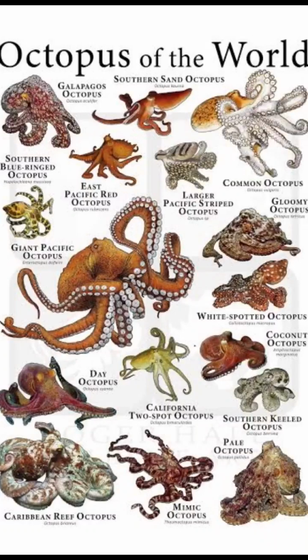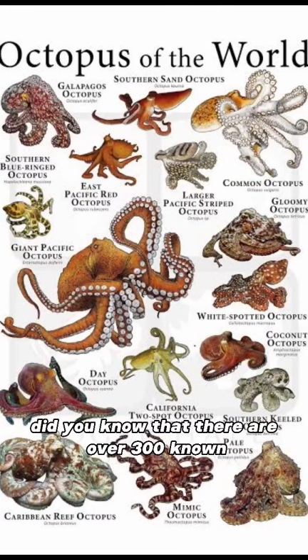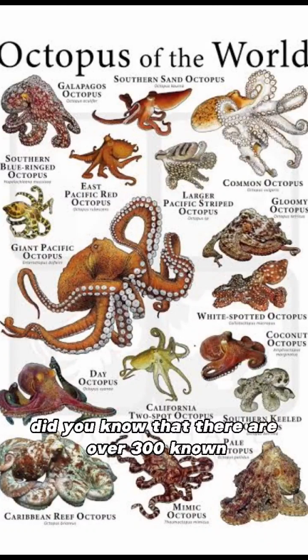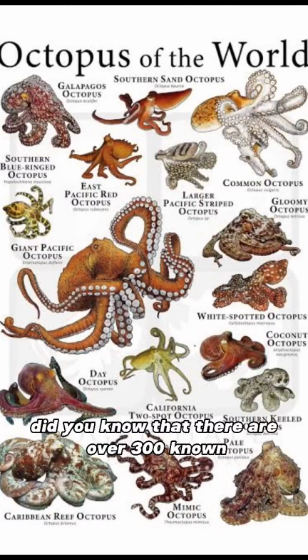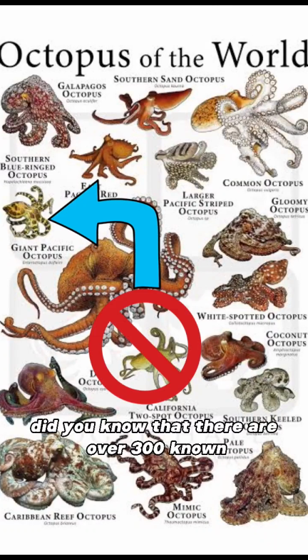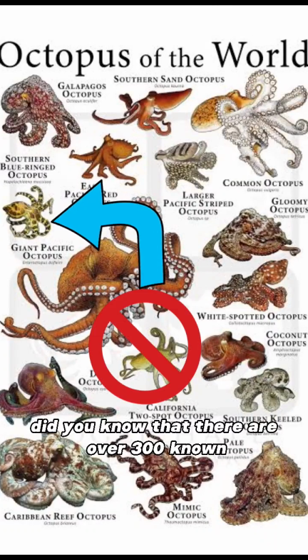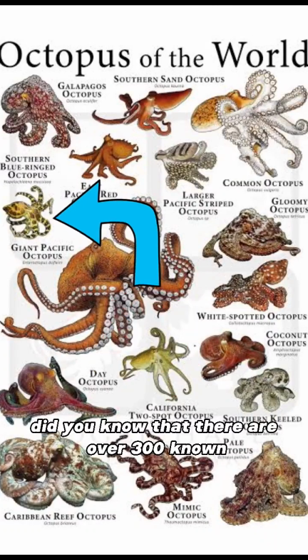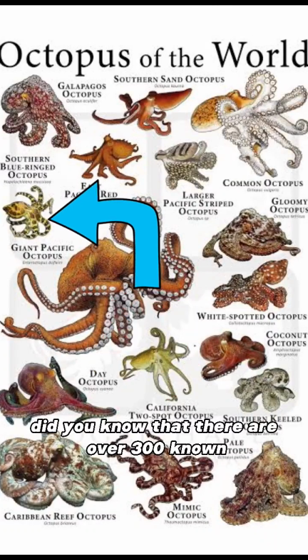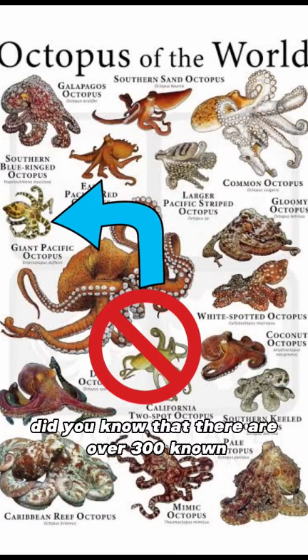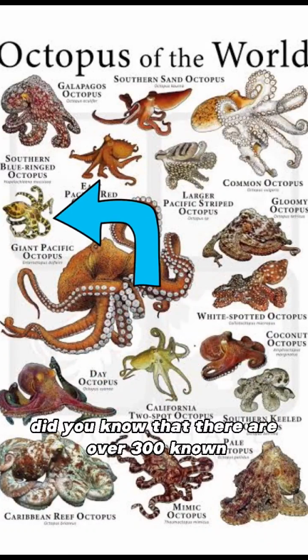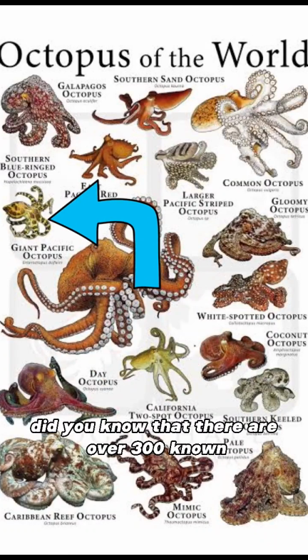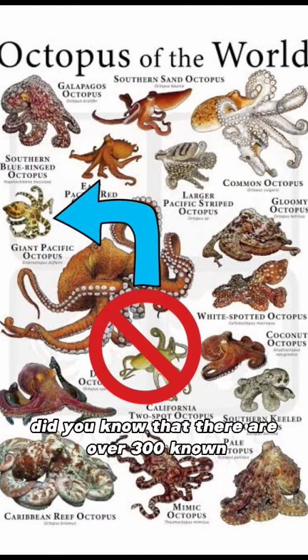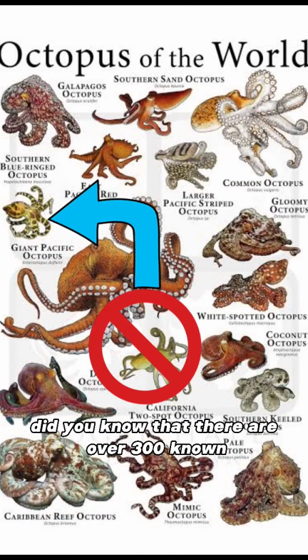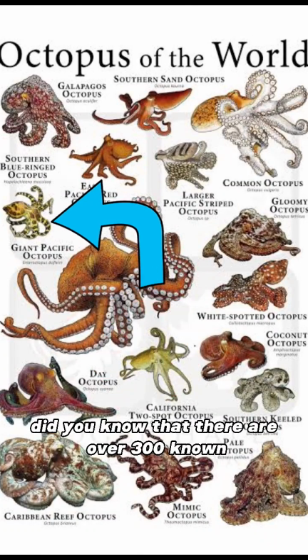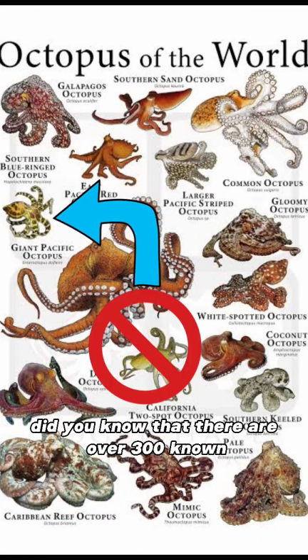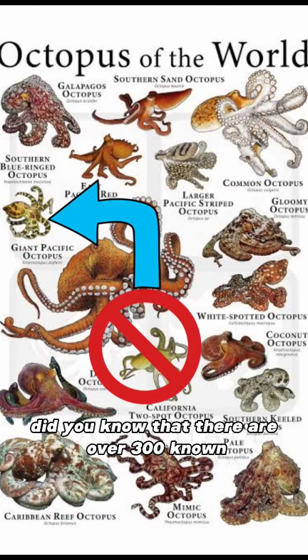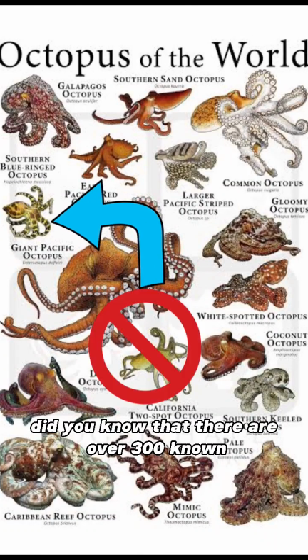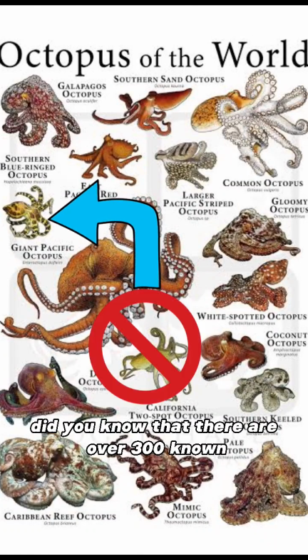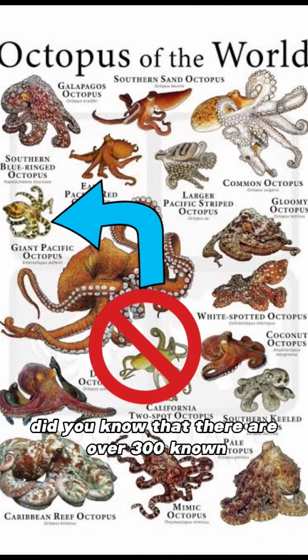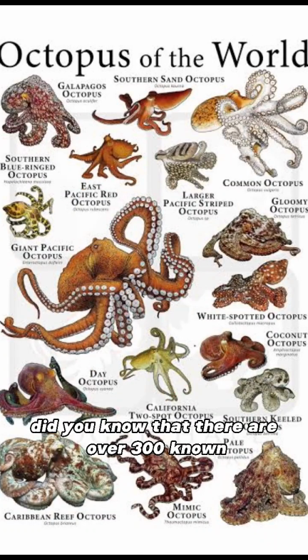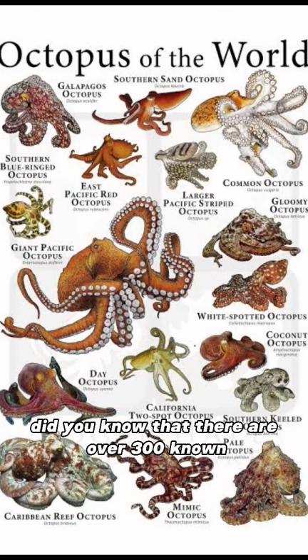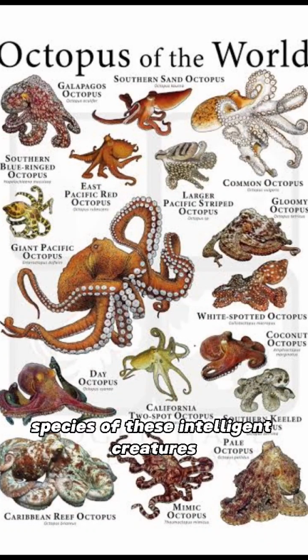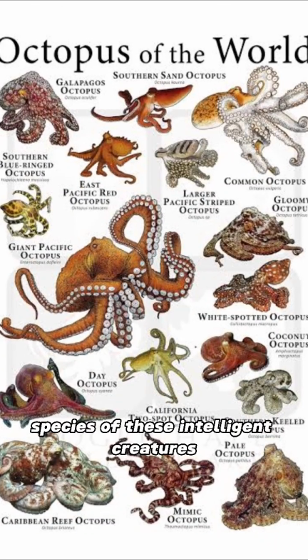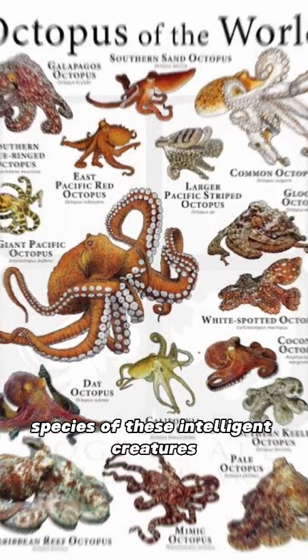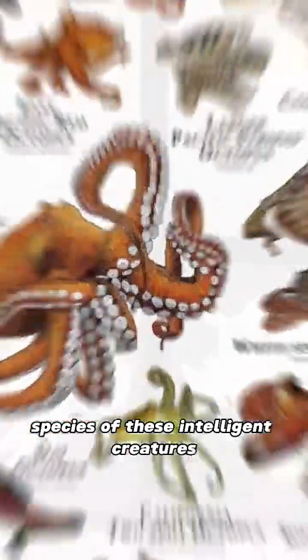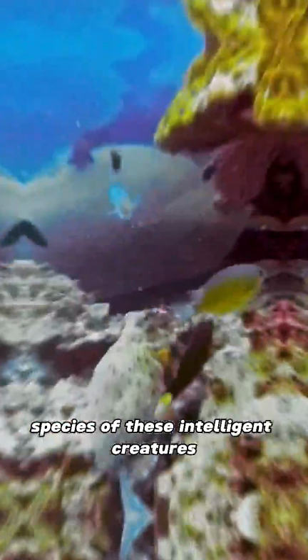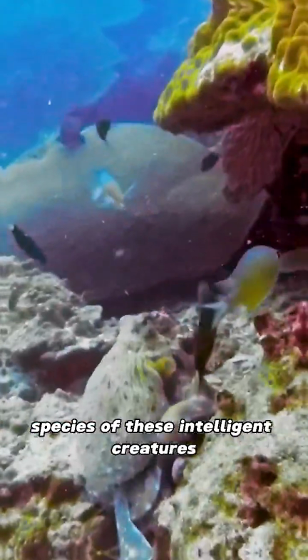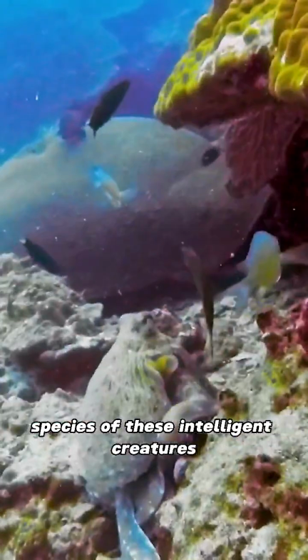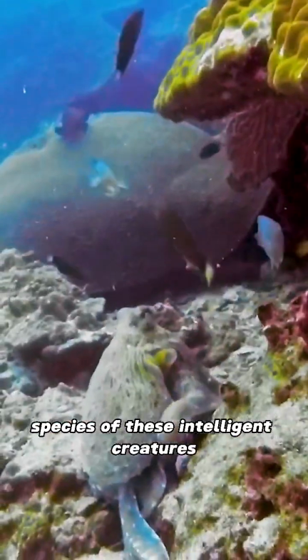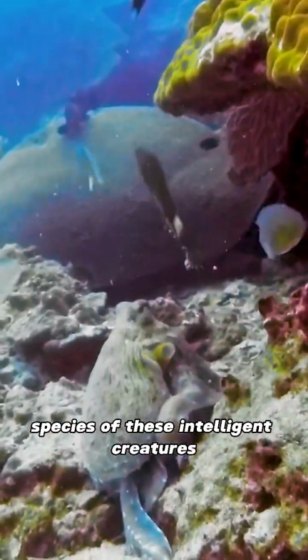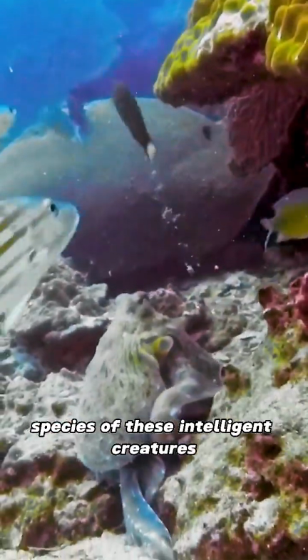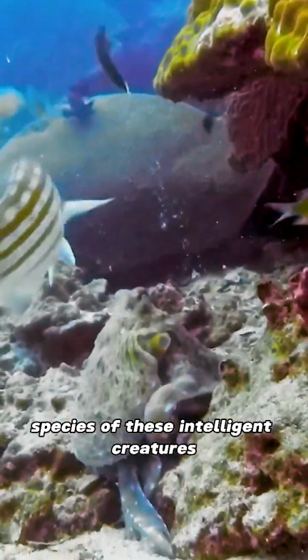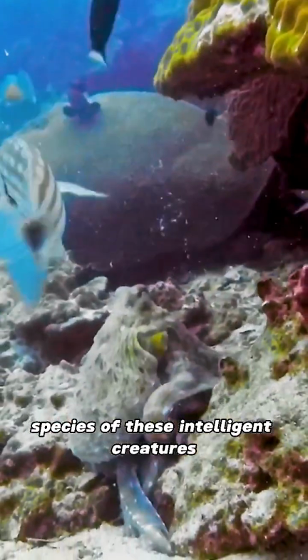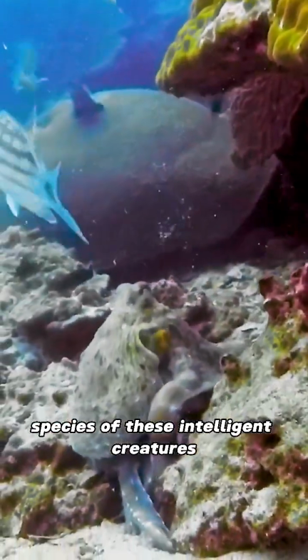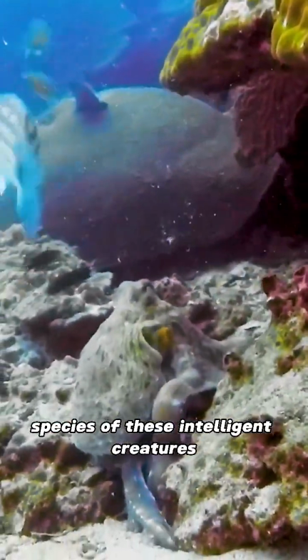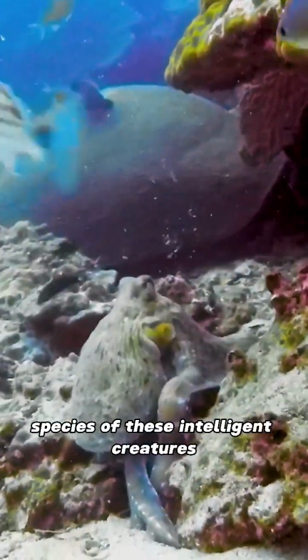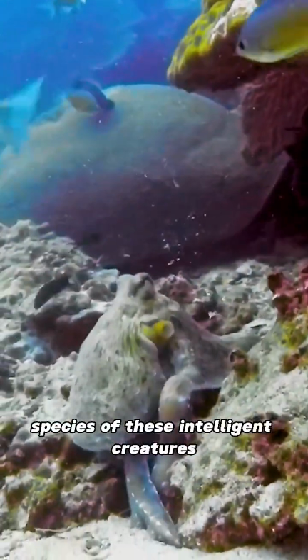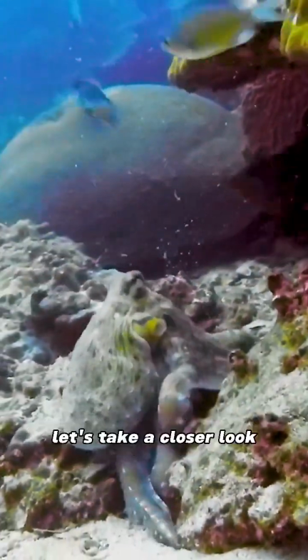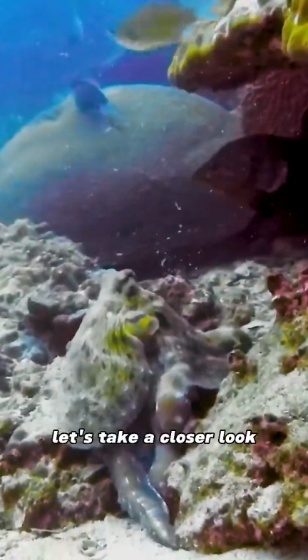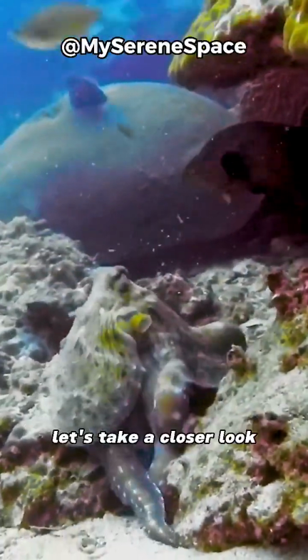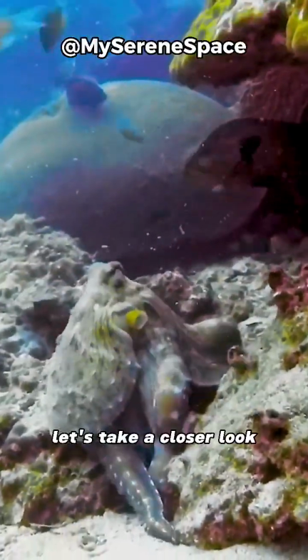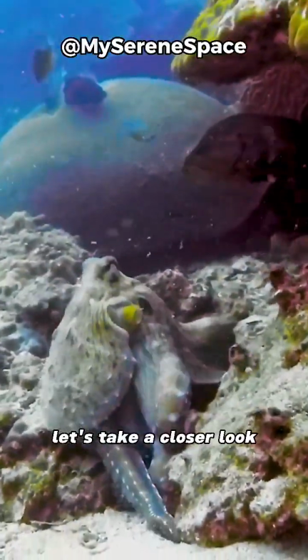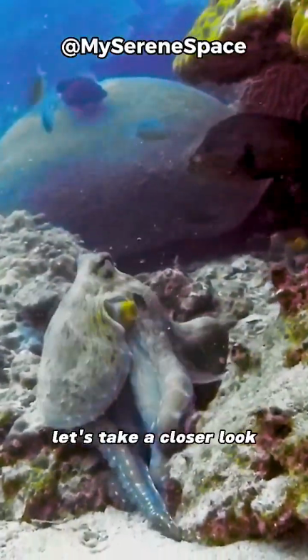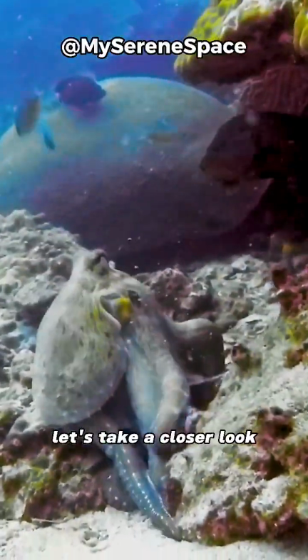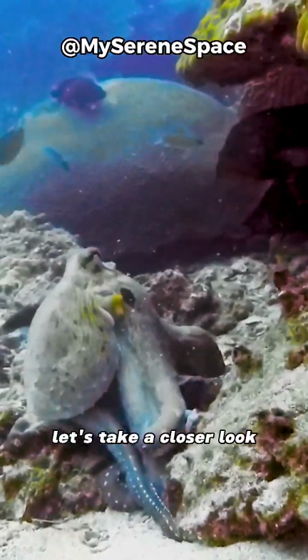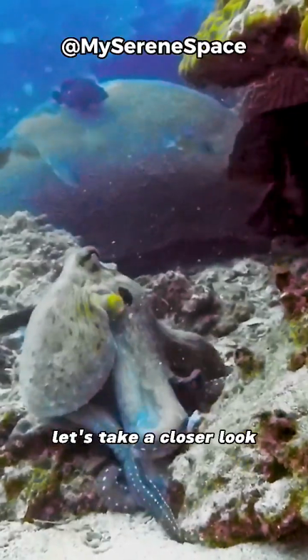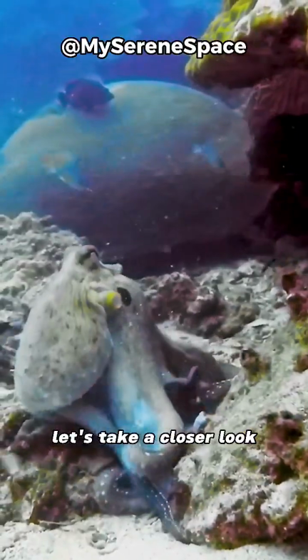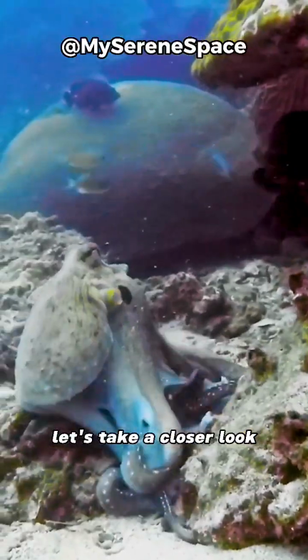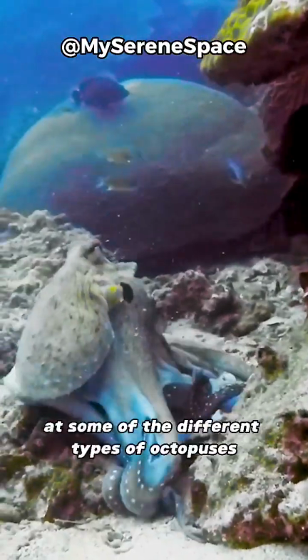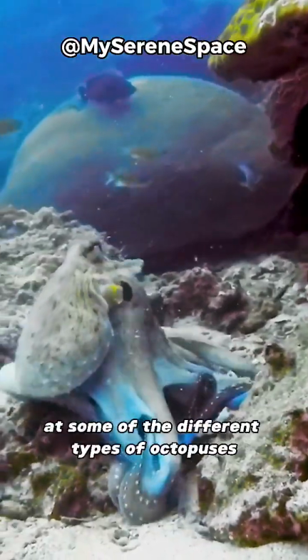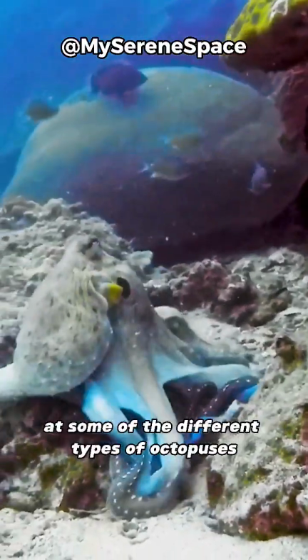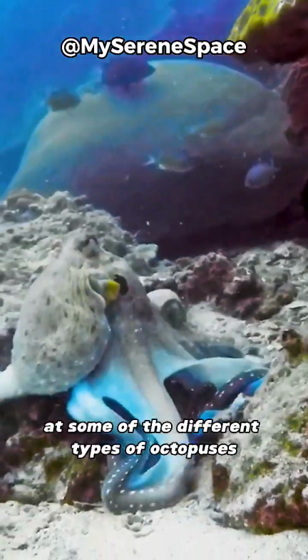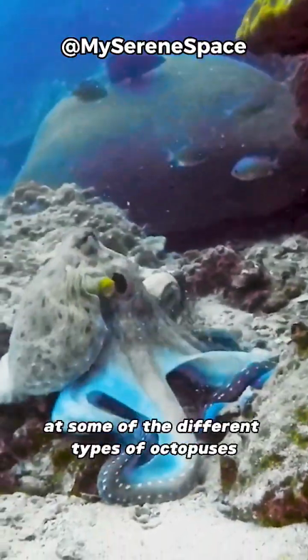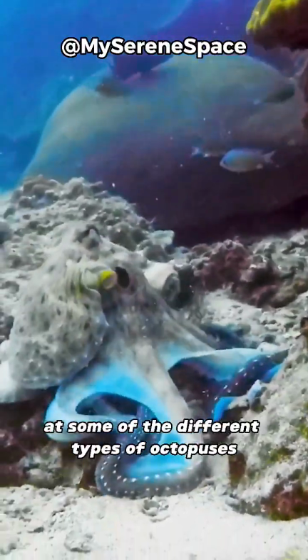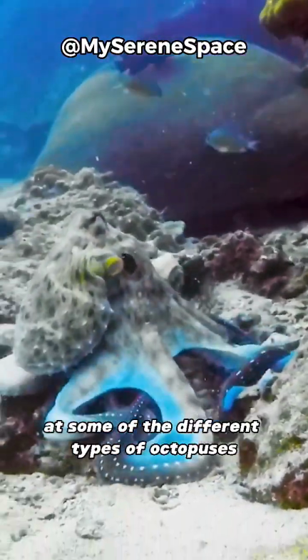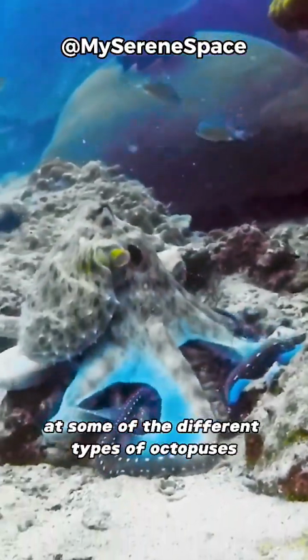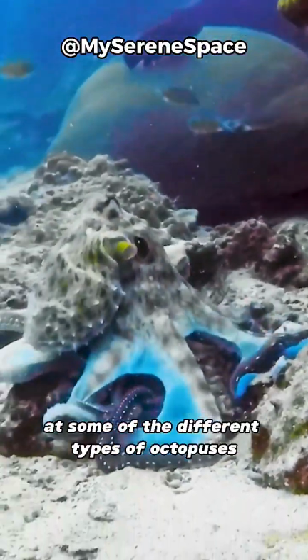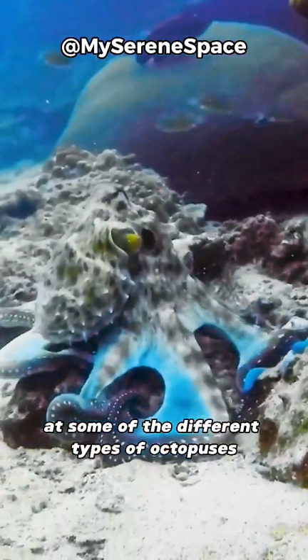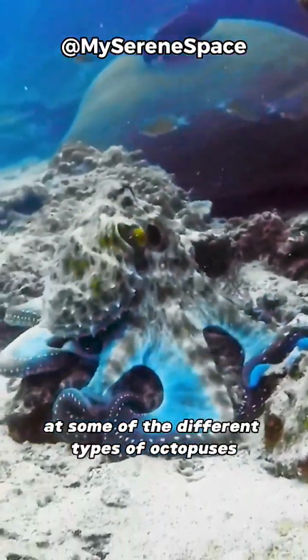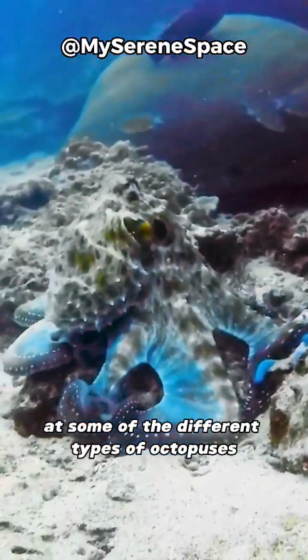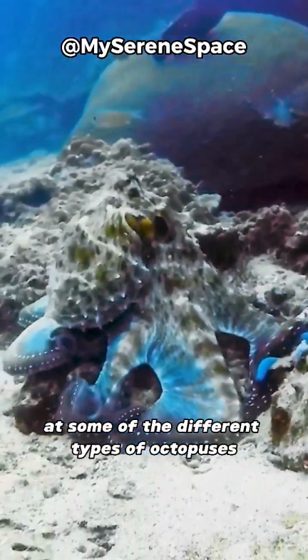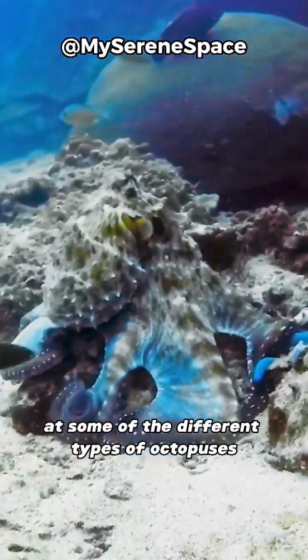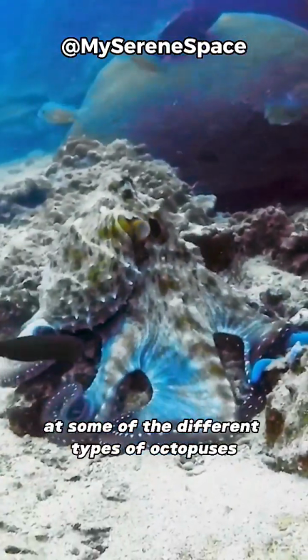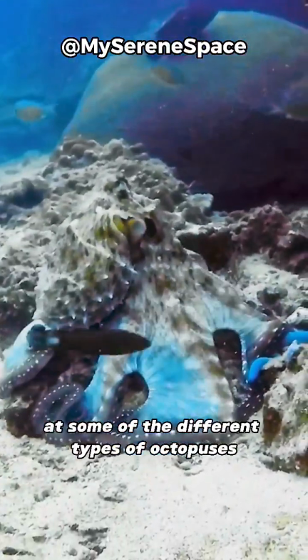Did you know that there are over 300 known species of these intelligent creatures? Let's take a closer look at some of the different types of octopuses.